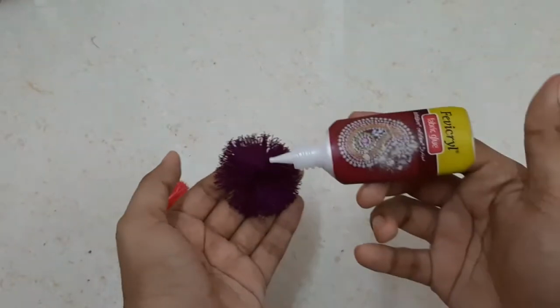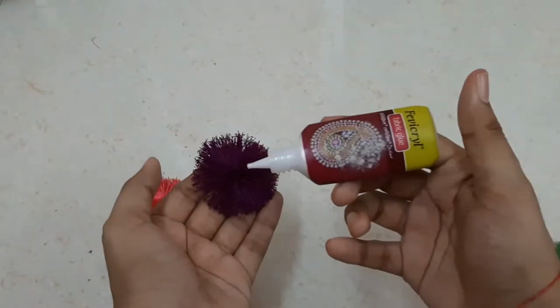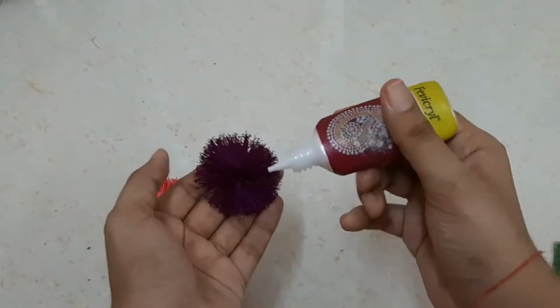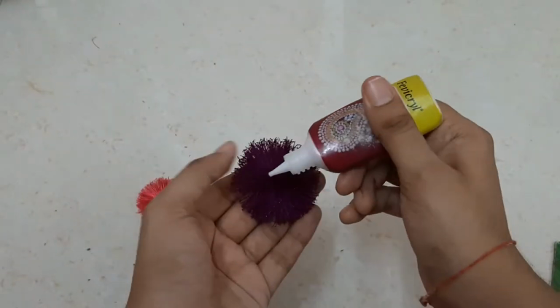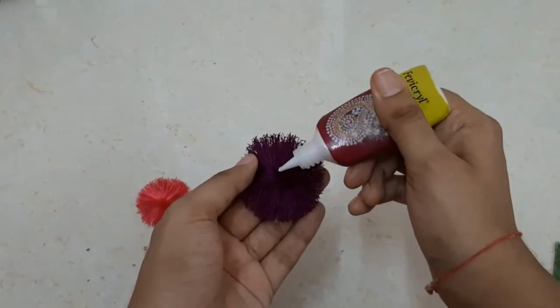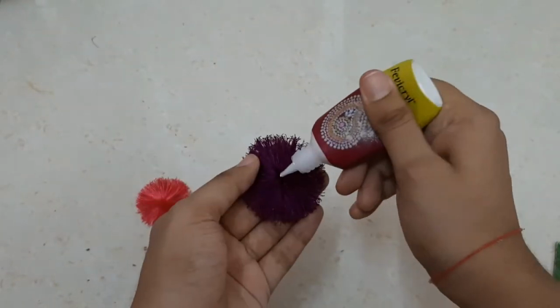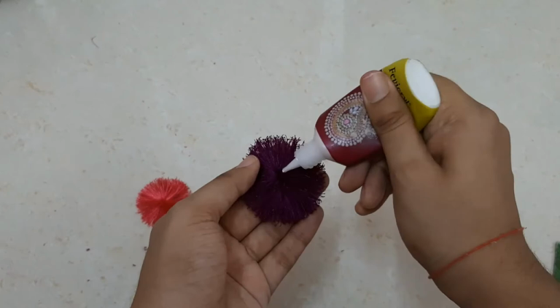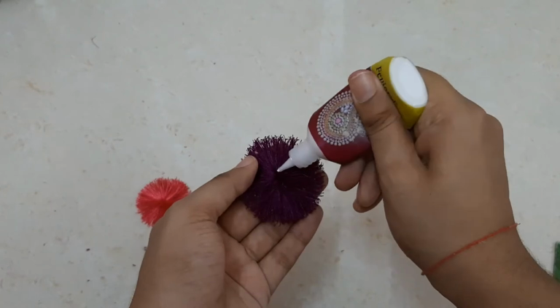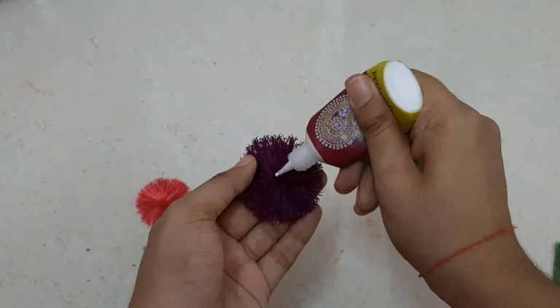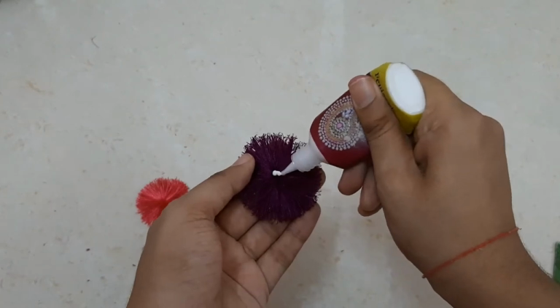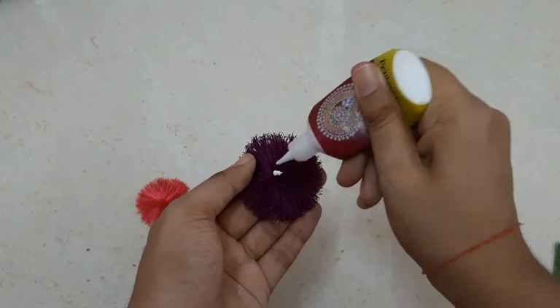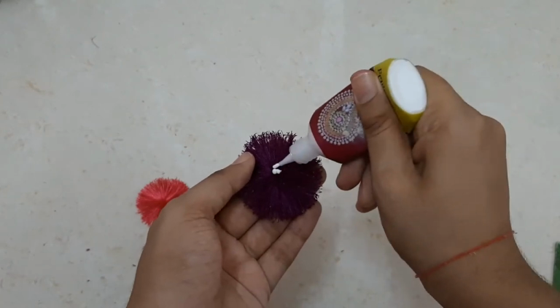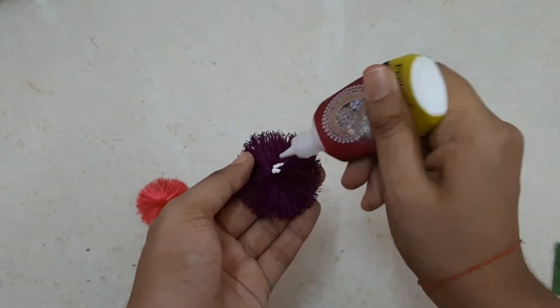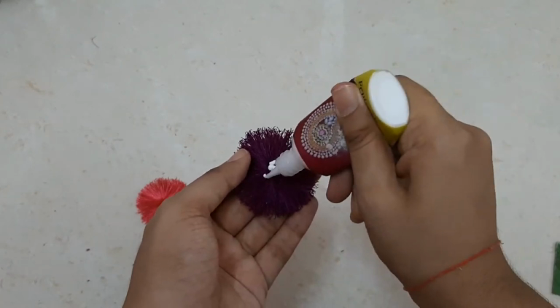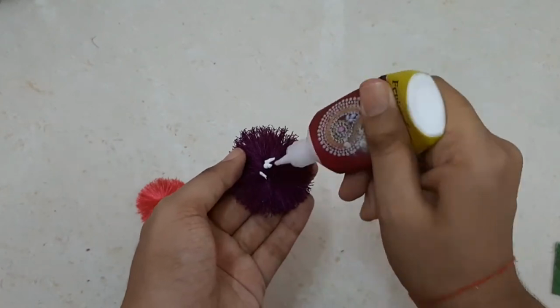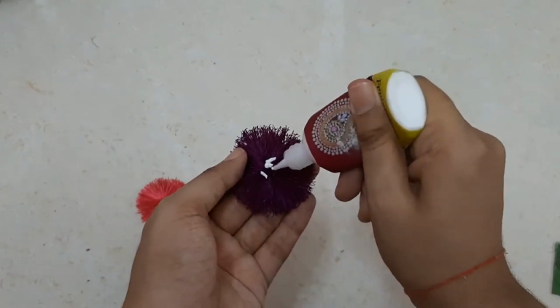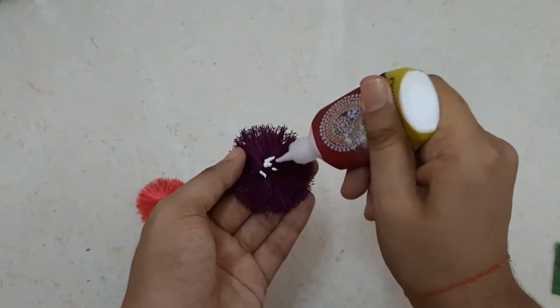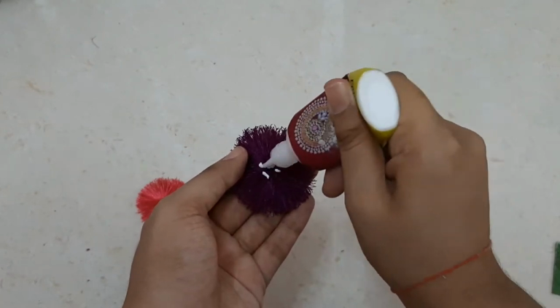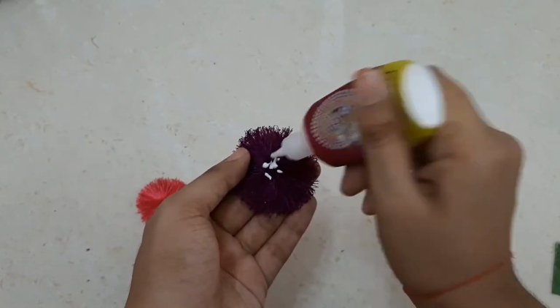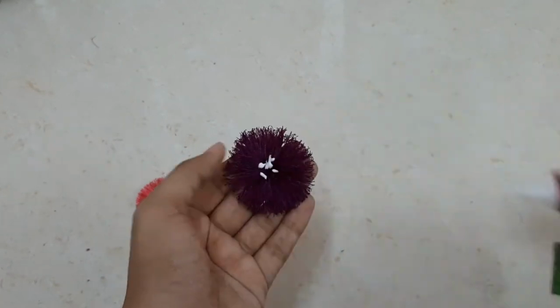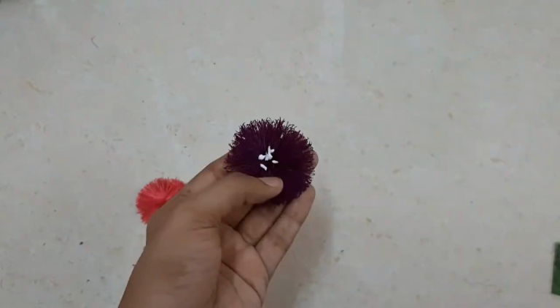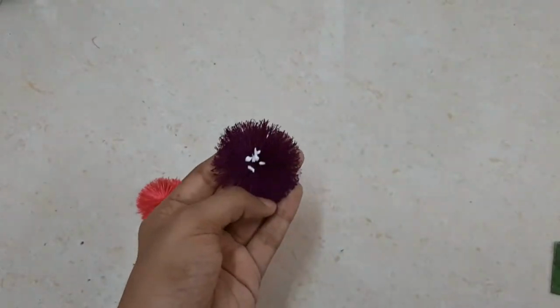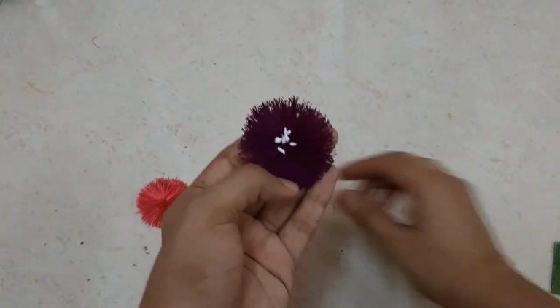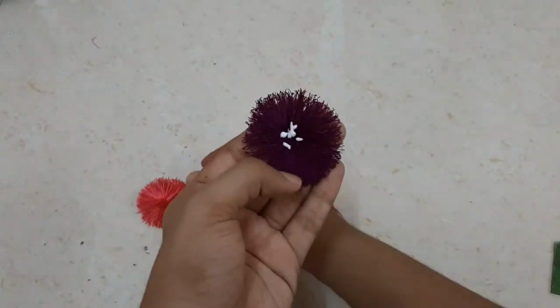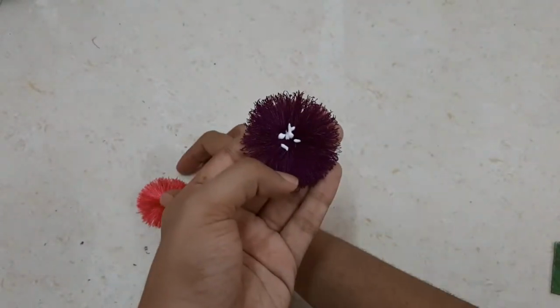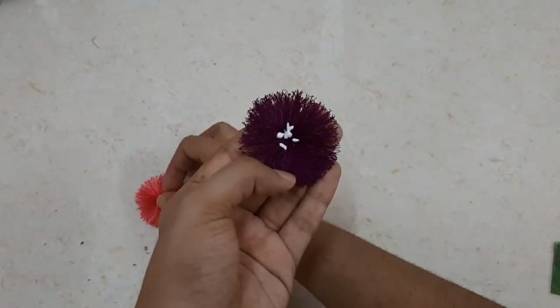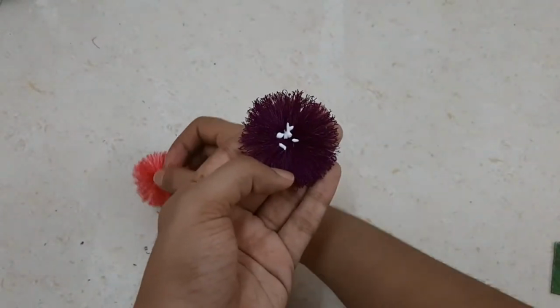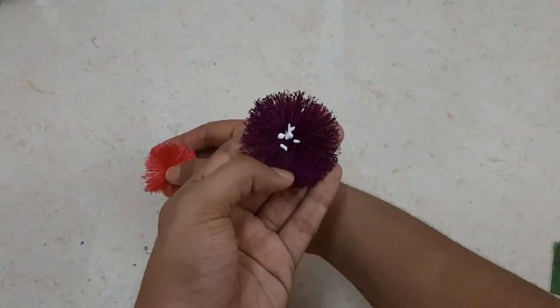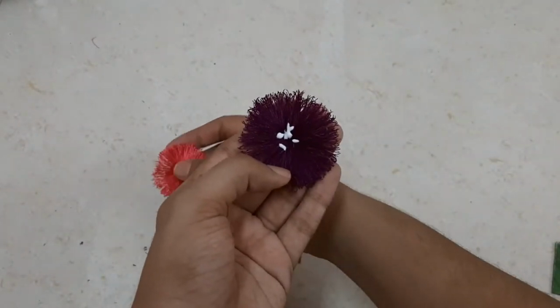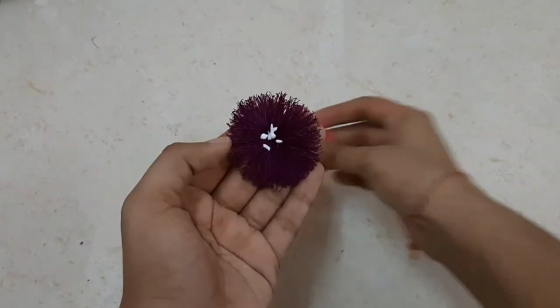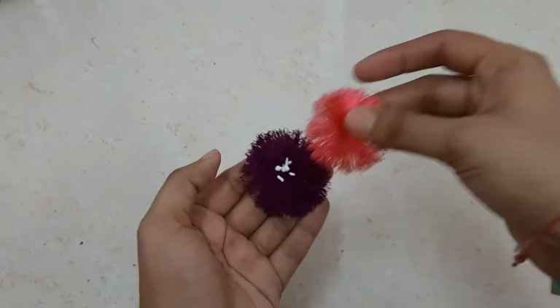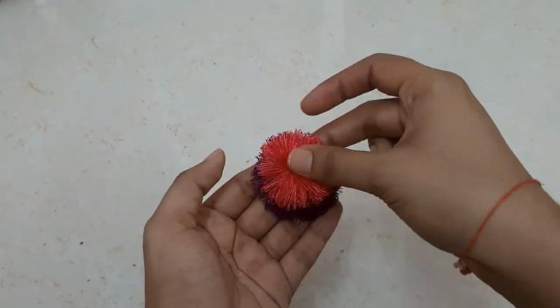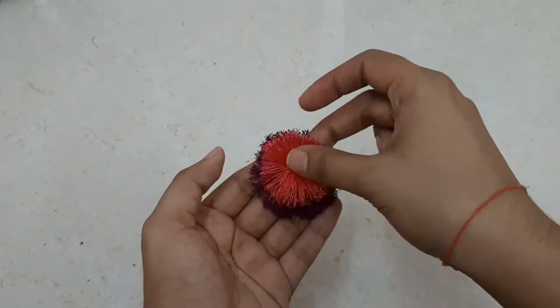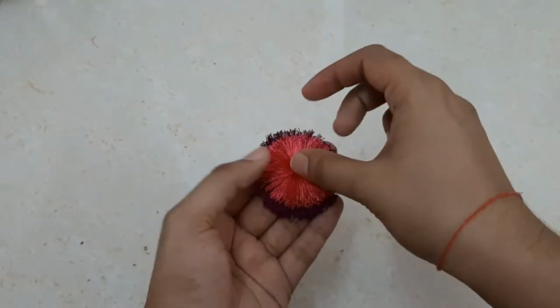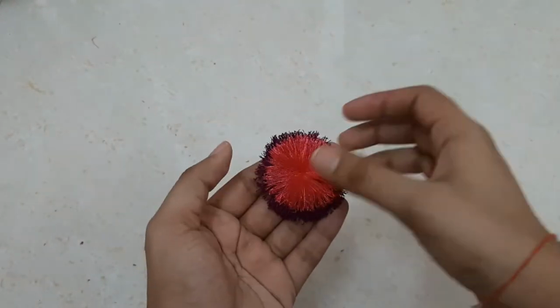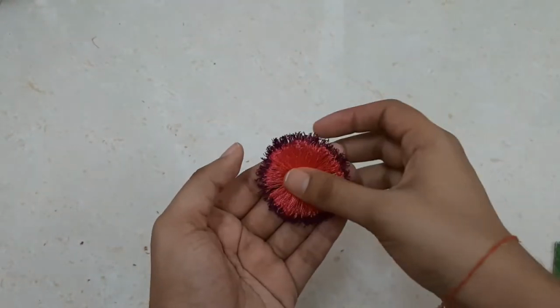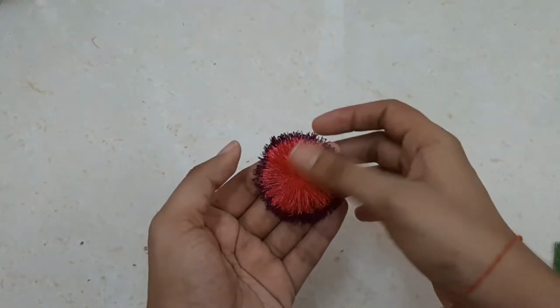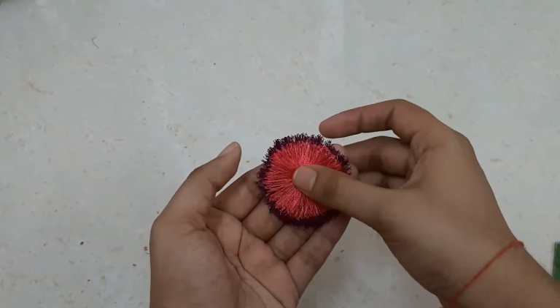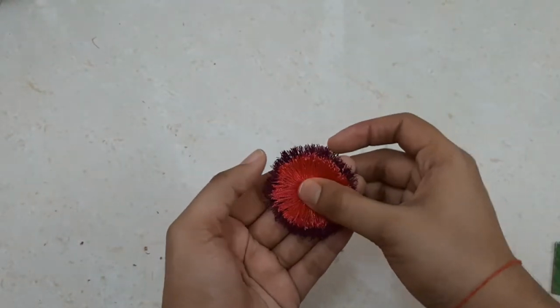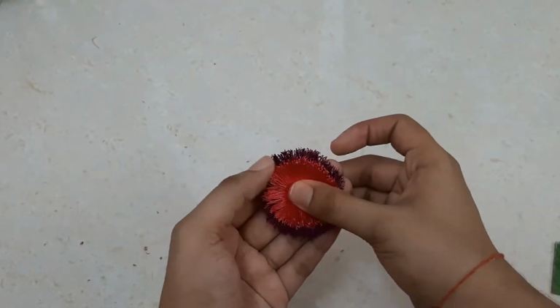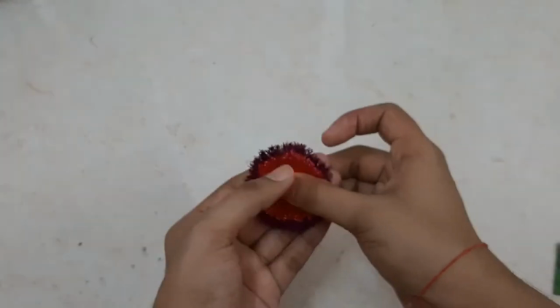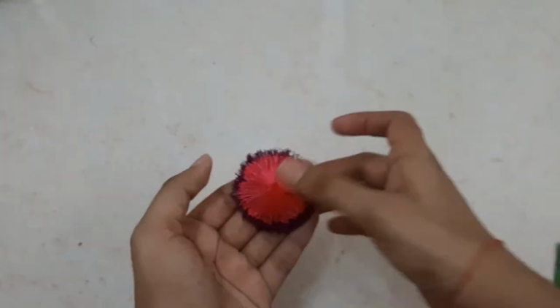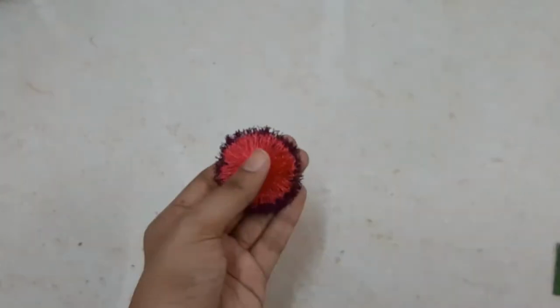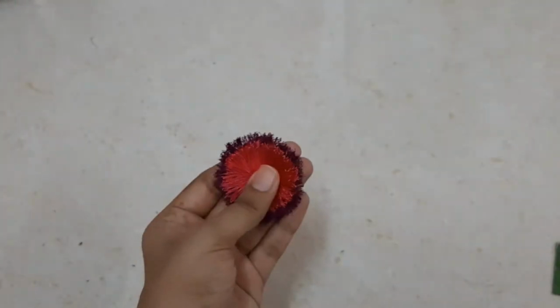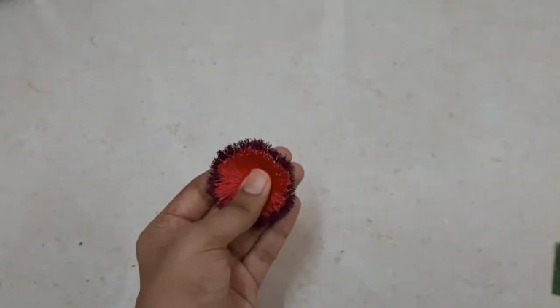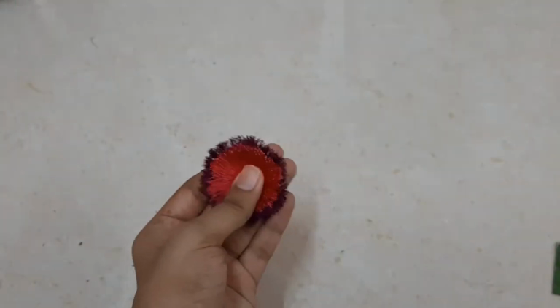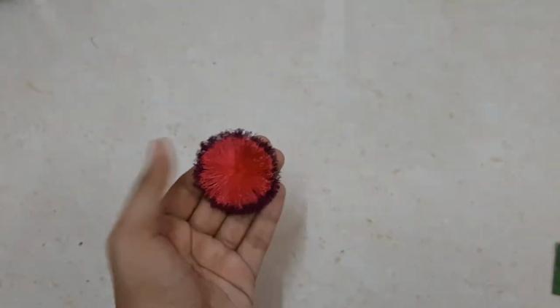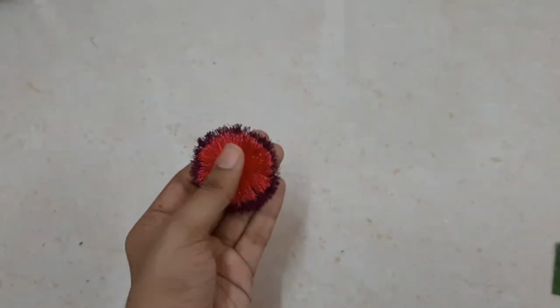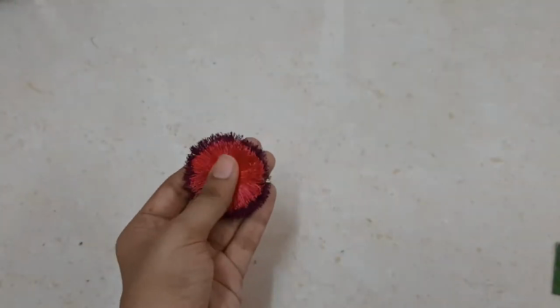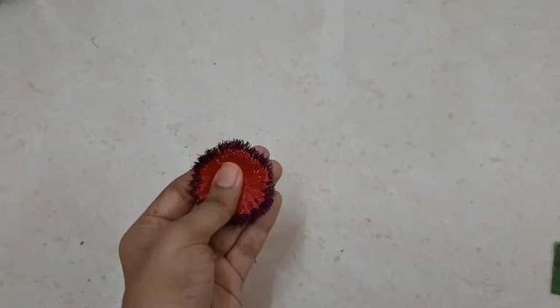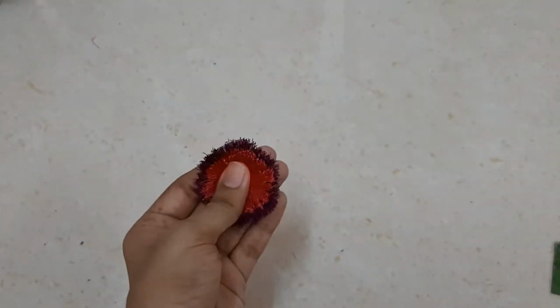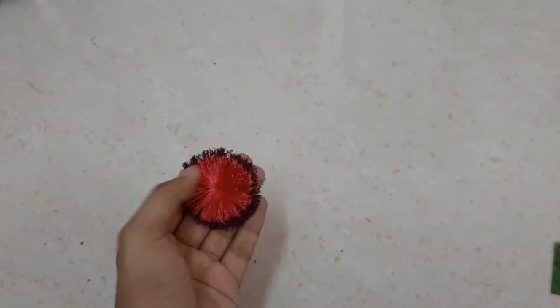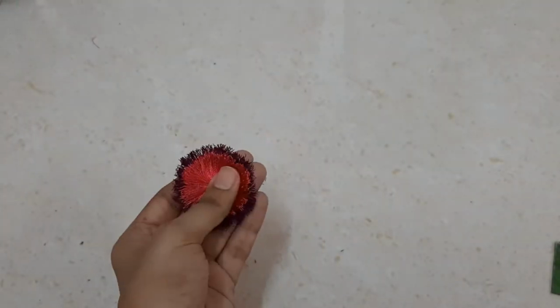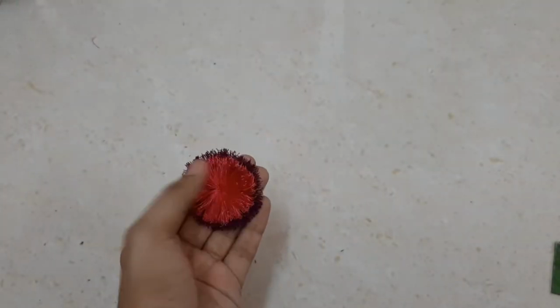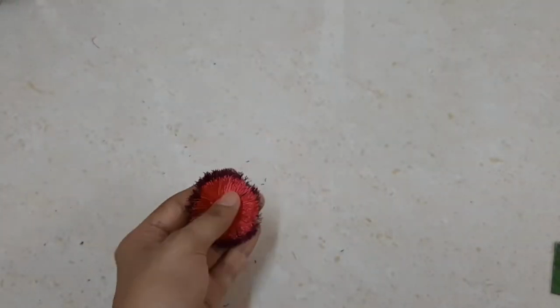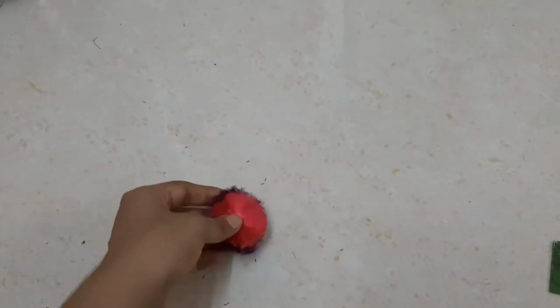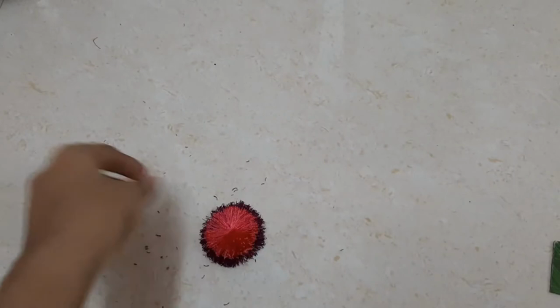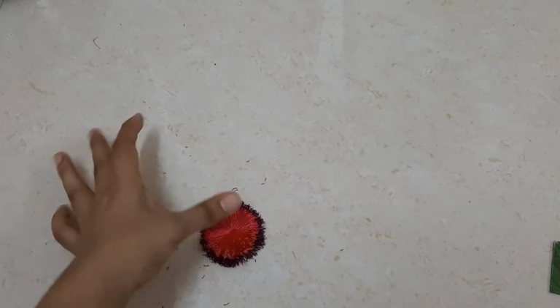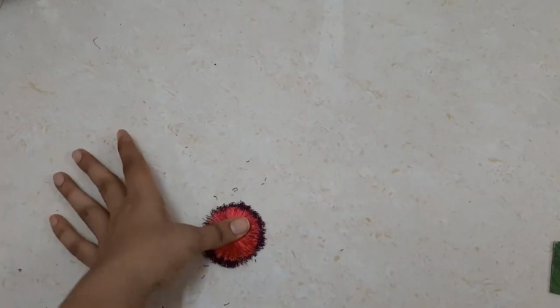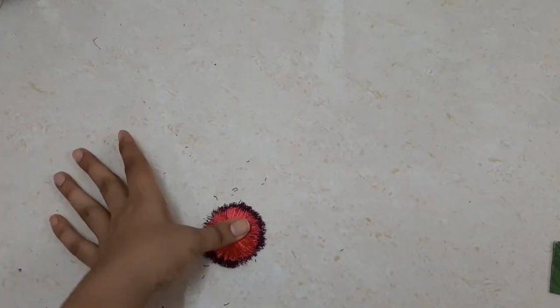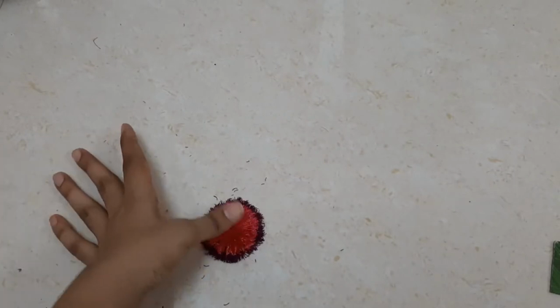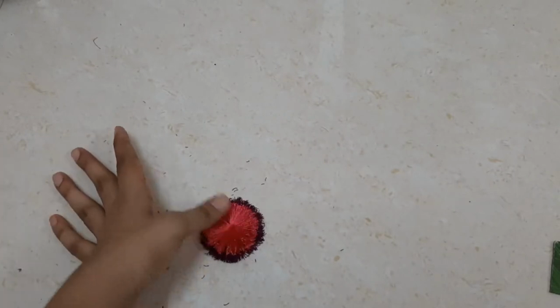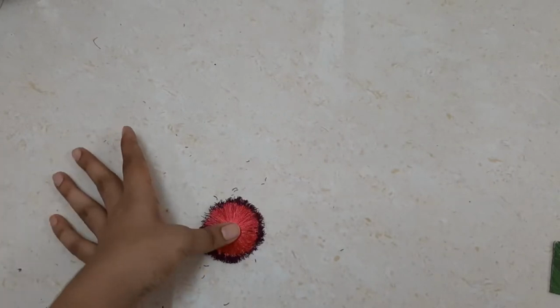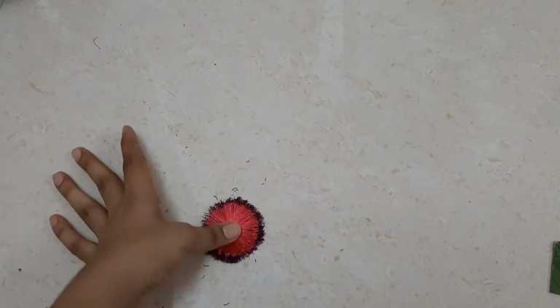Now with the help of fabric glue, I'm pasting the smaller pink circle on top of the purple circle.